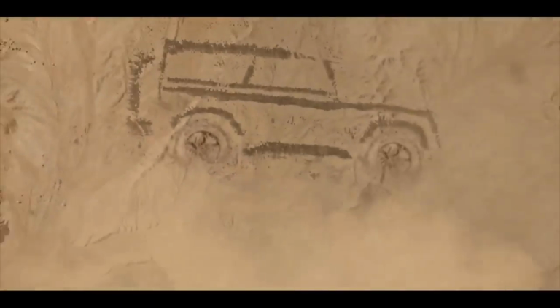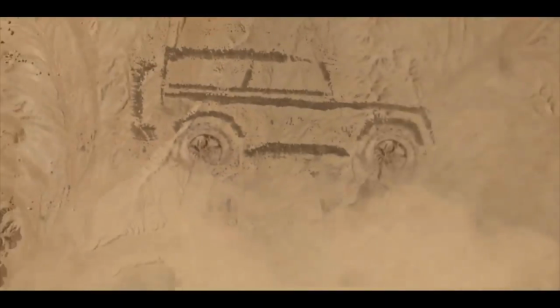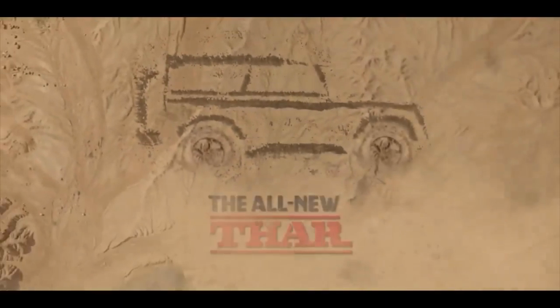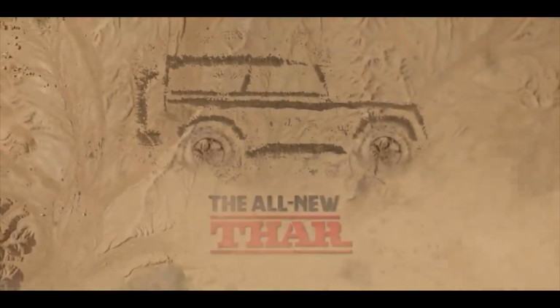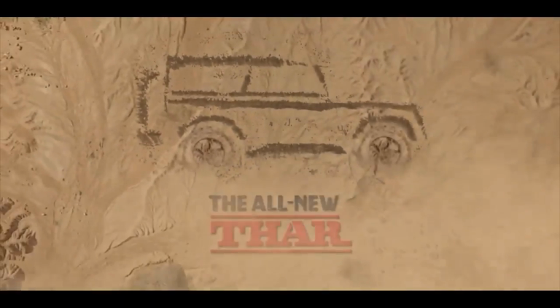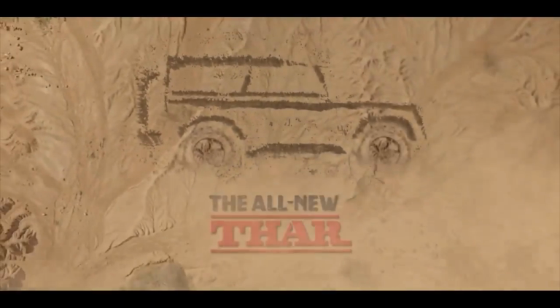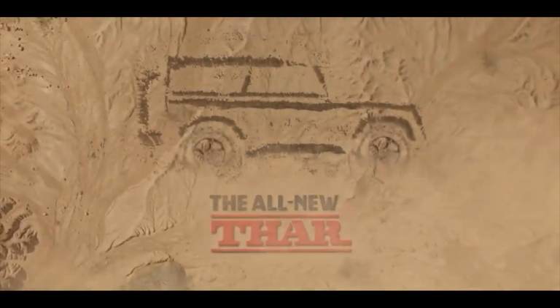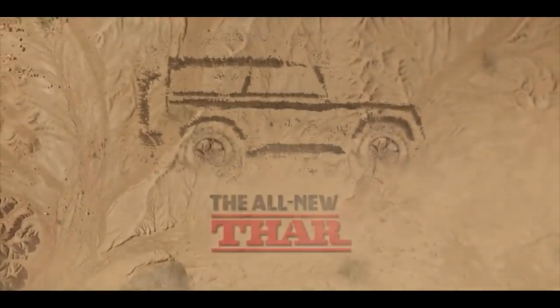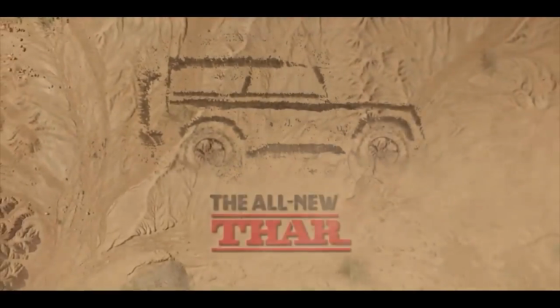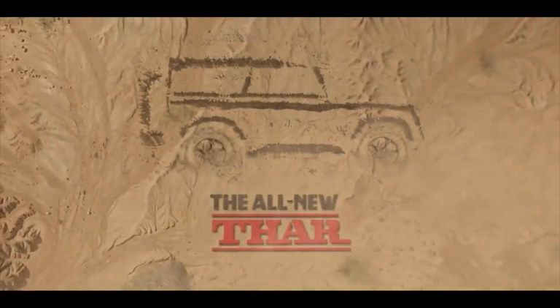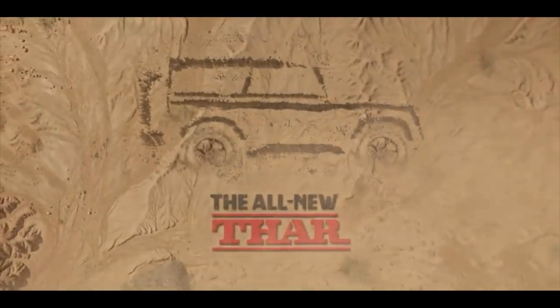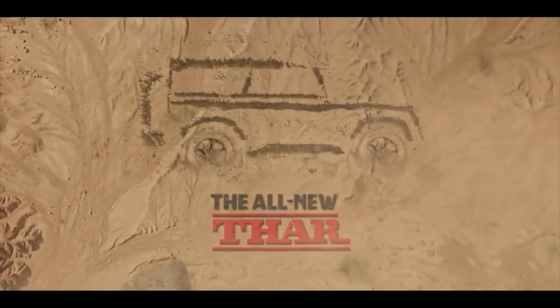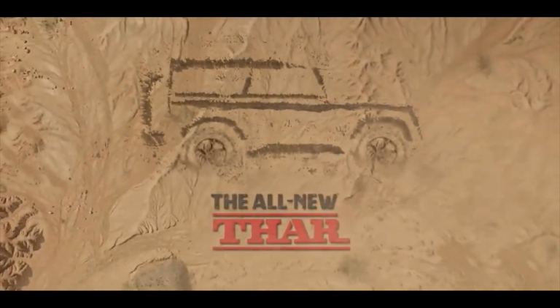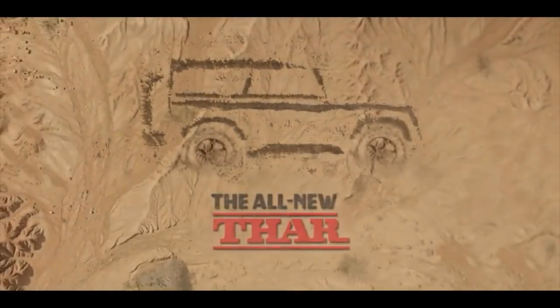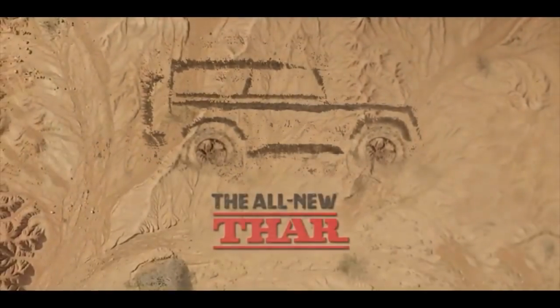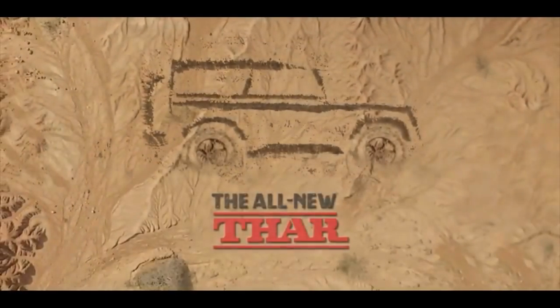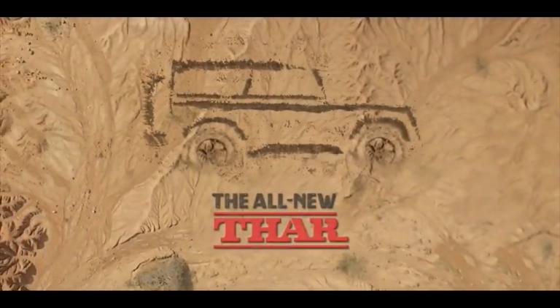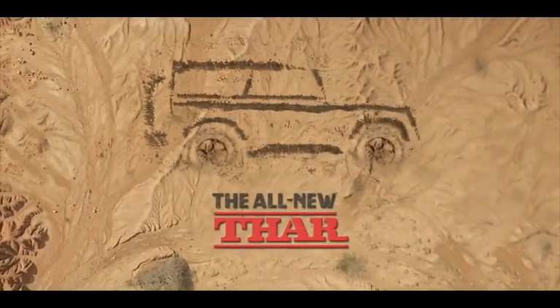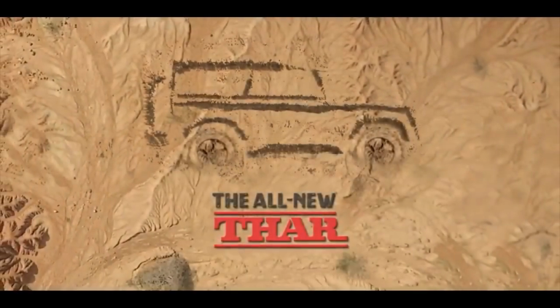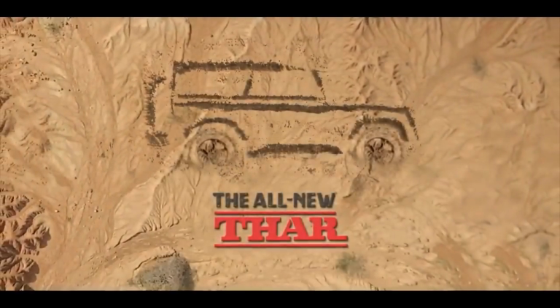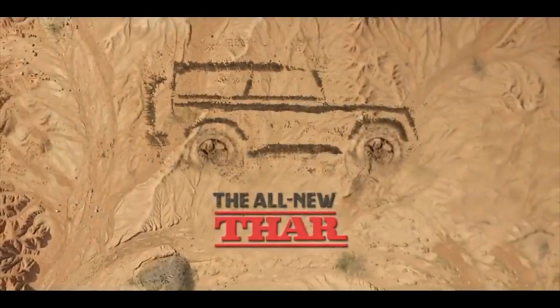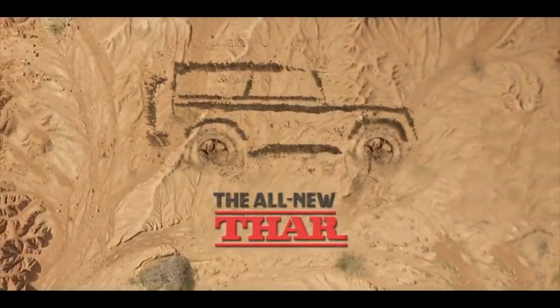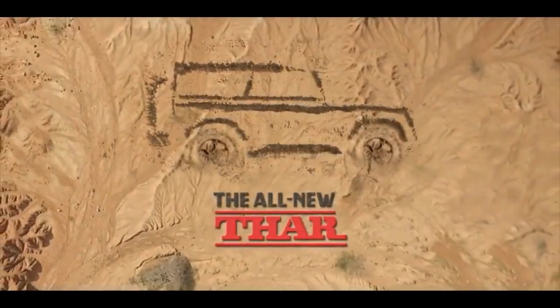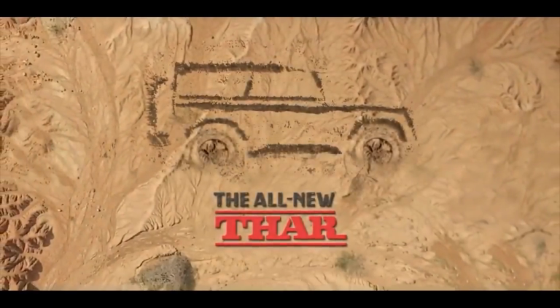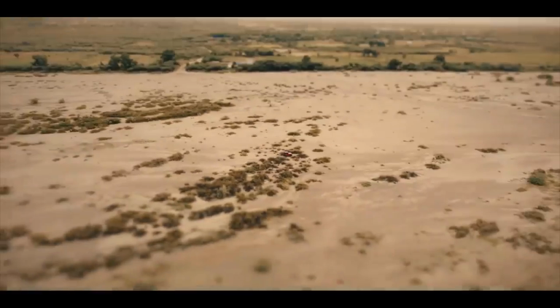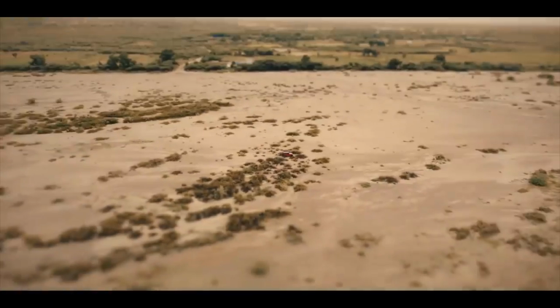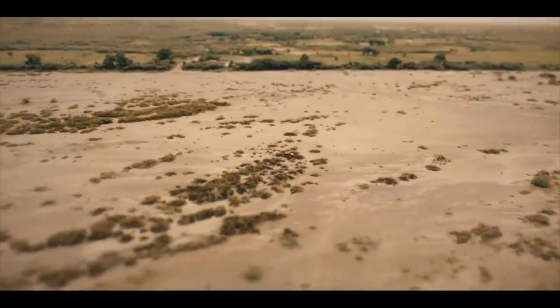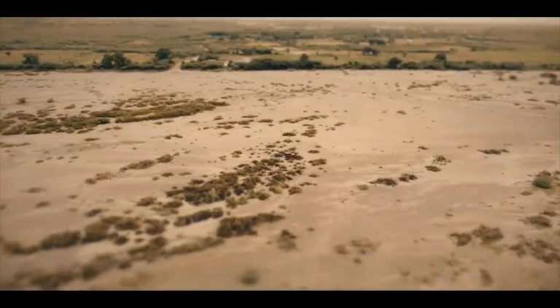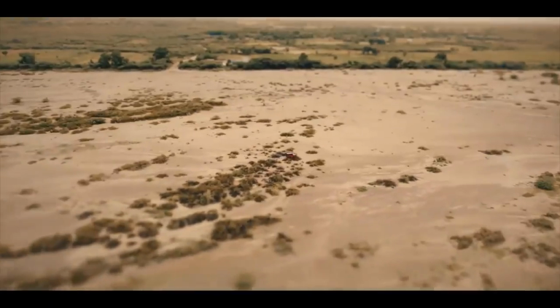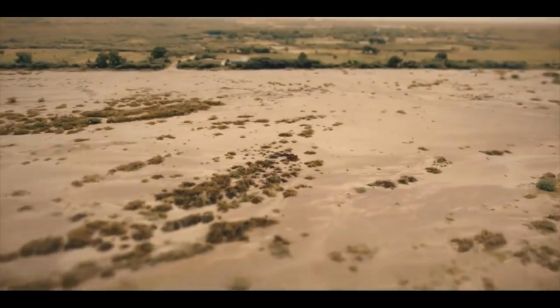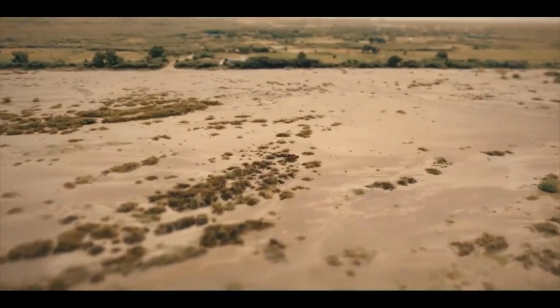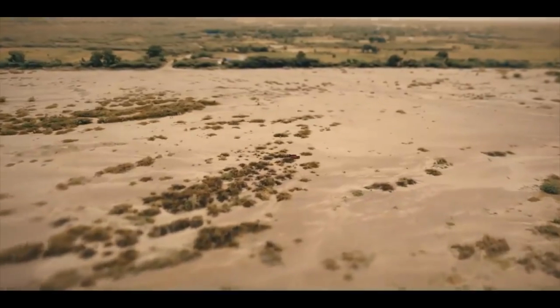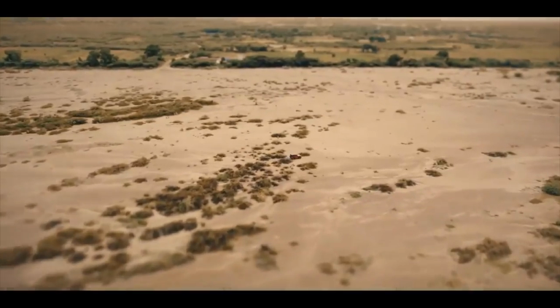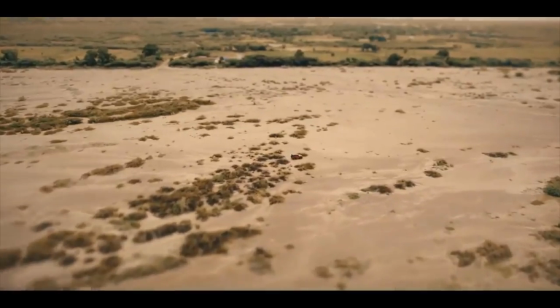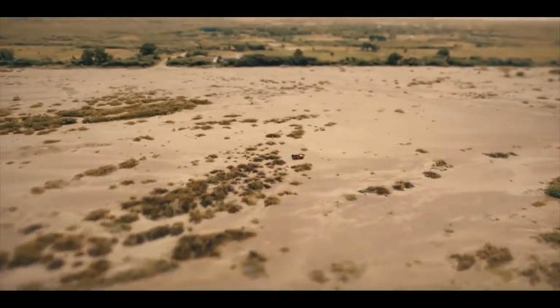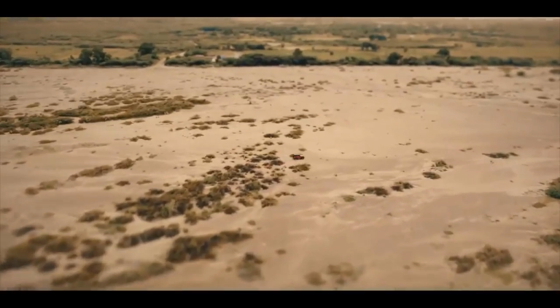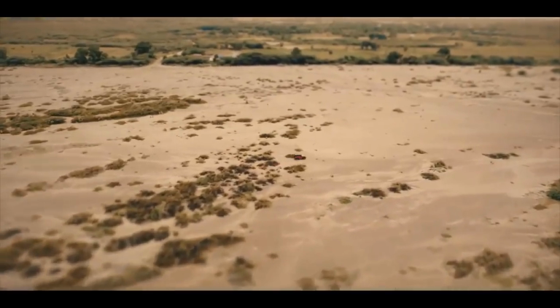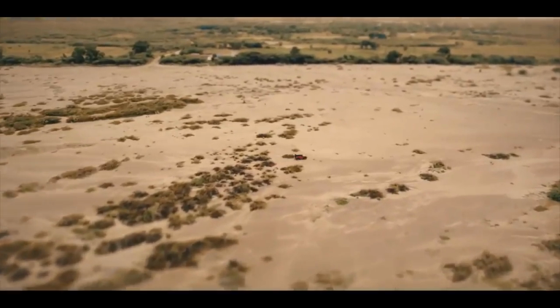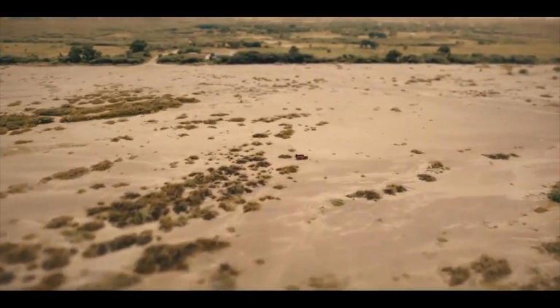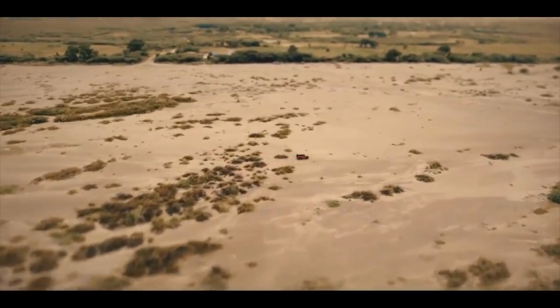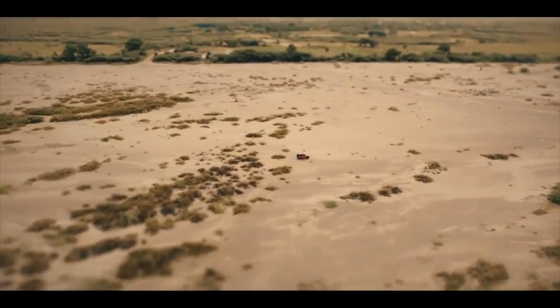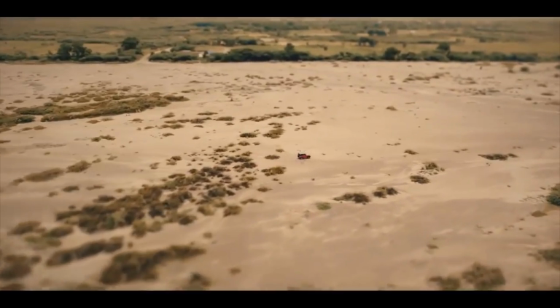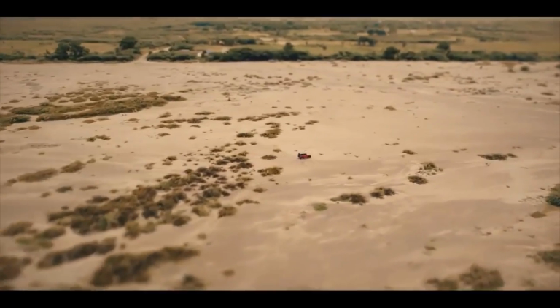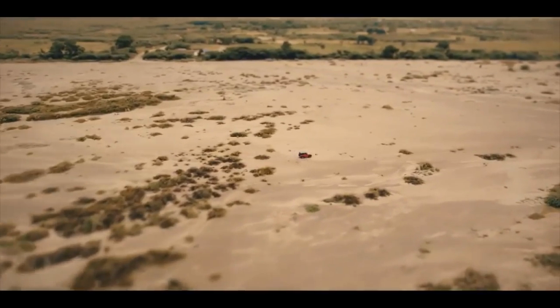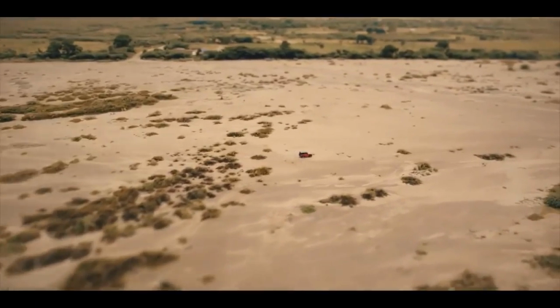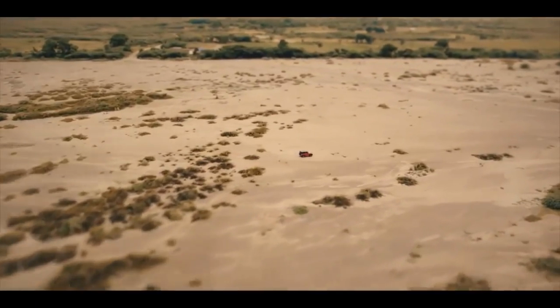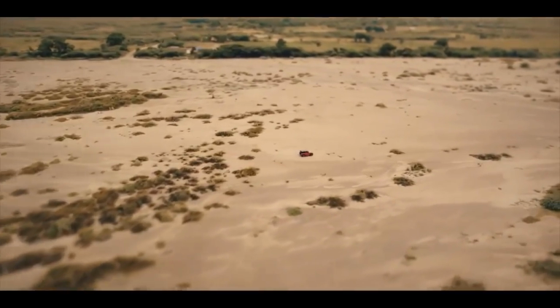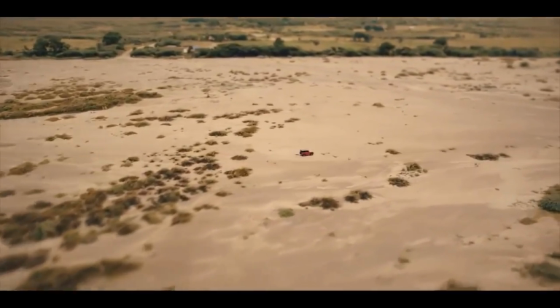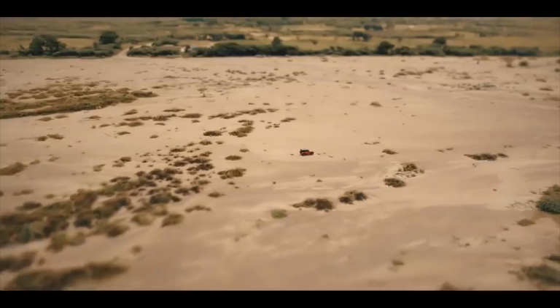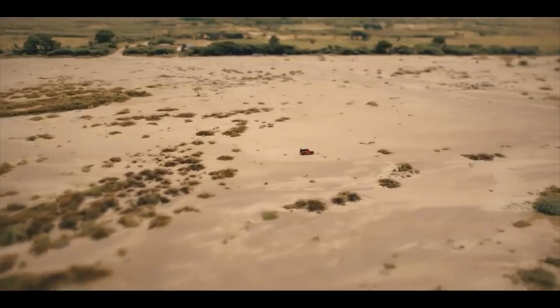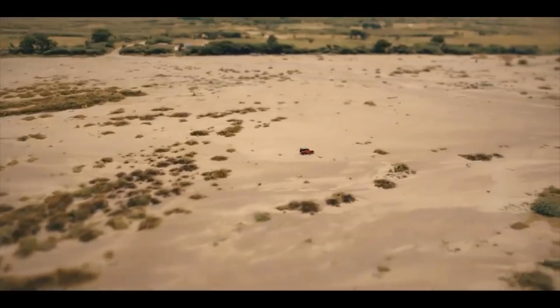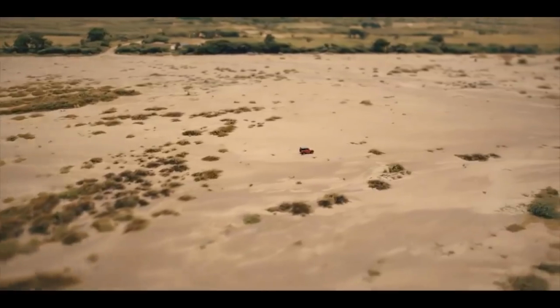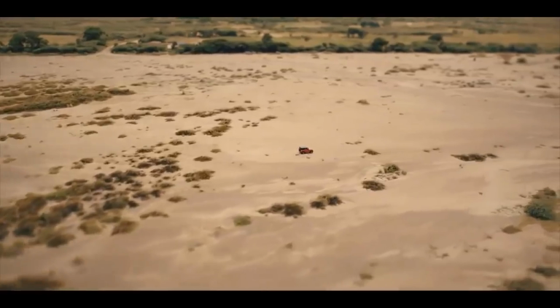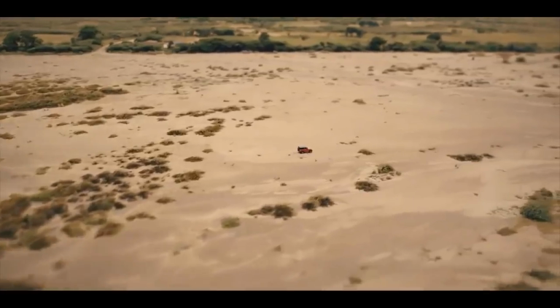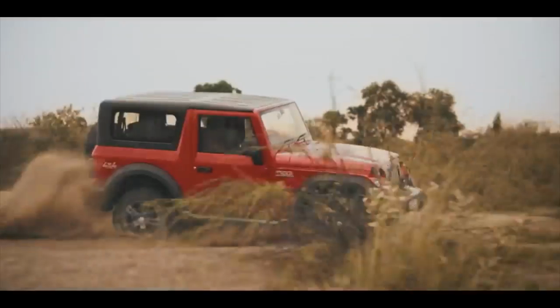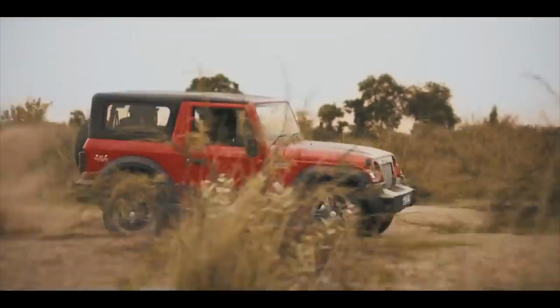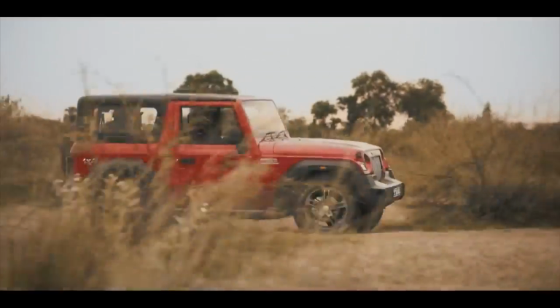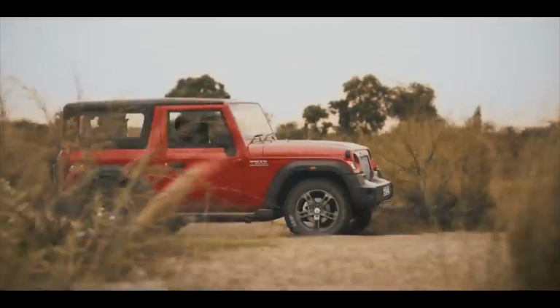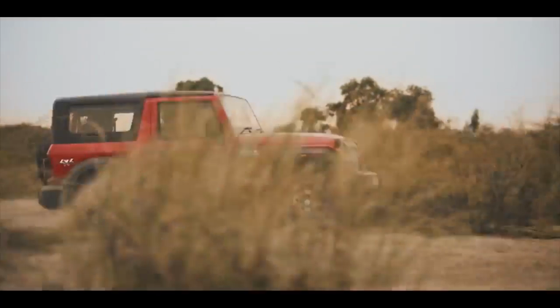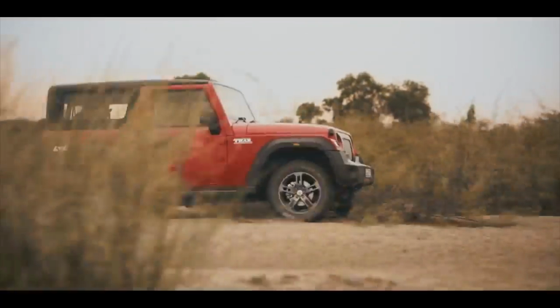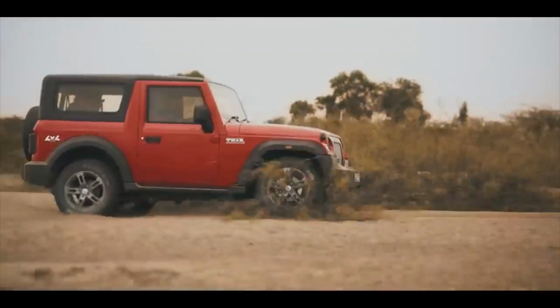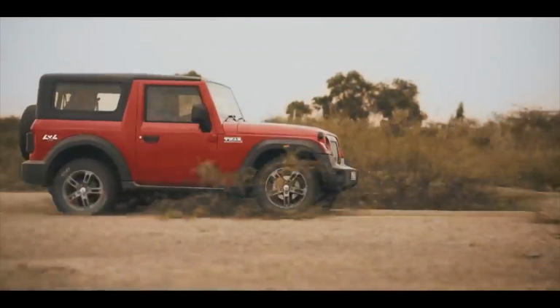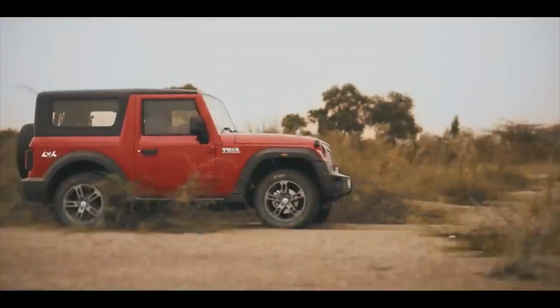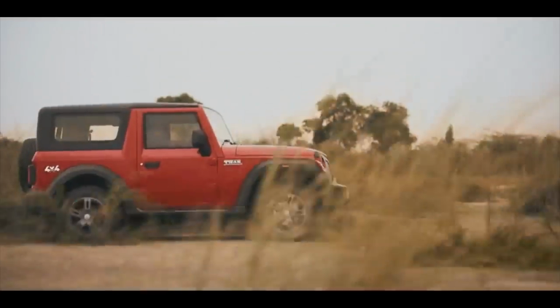Mahindra will be offering the THAR in 6 color options that you can check here. The THAR will be launched on October 2.